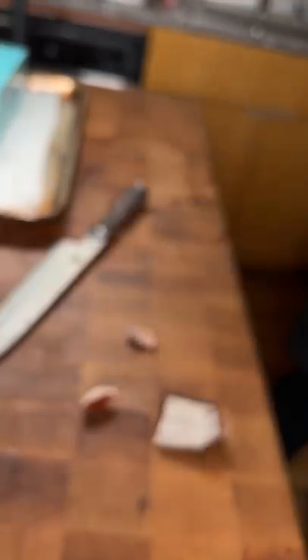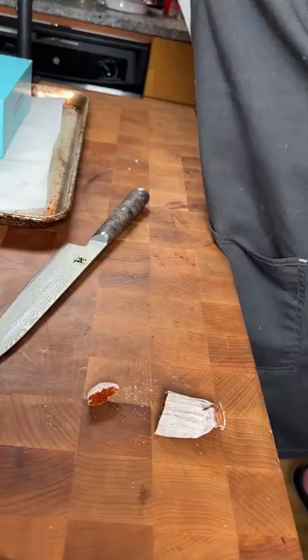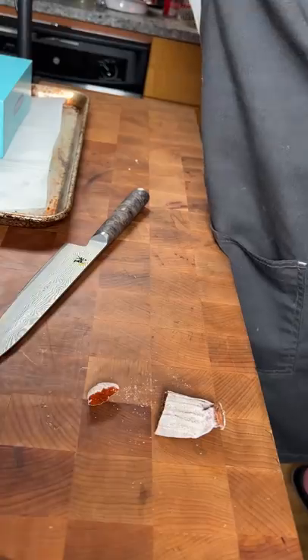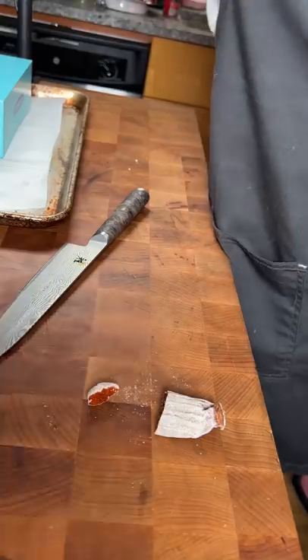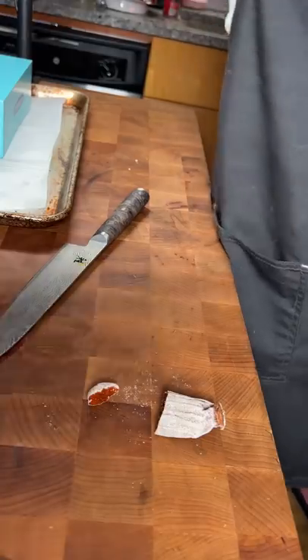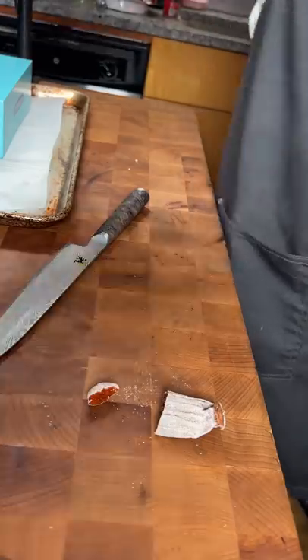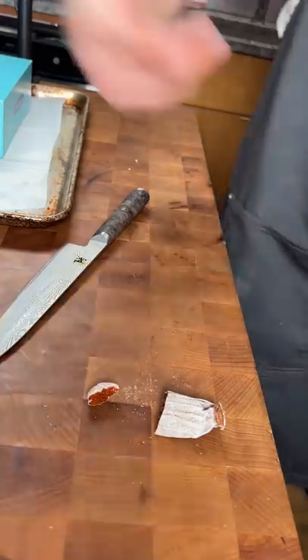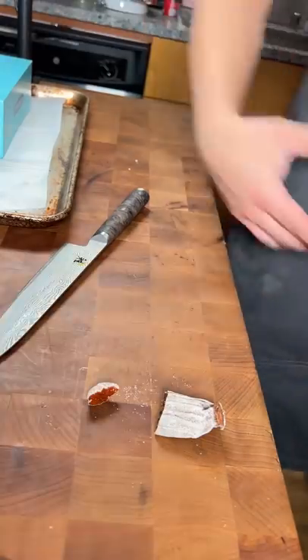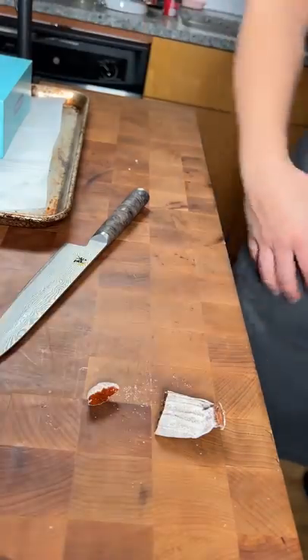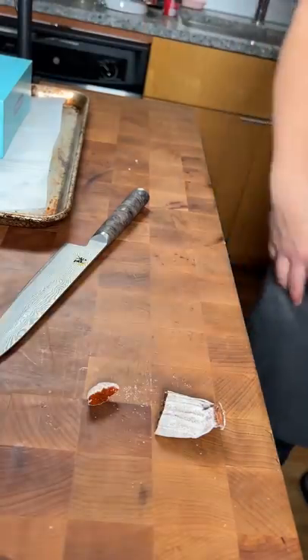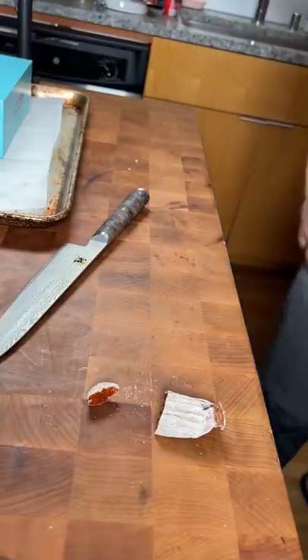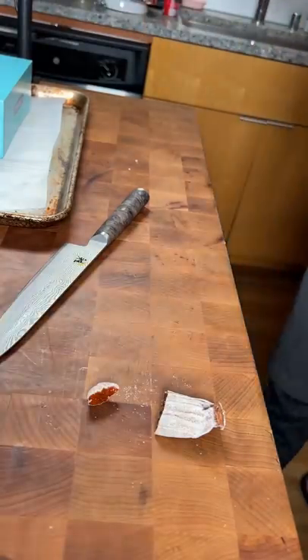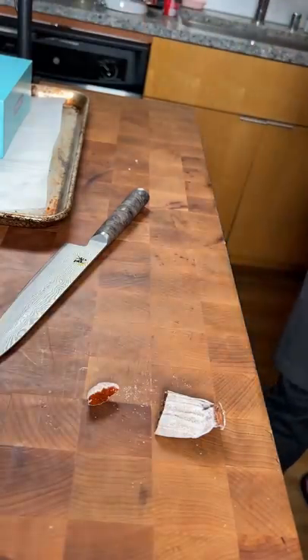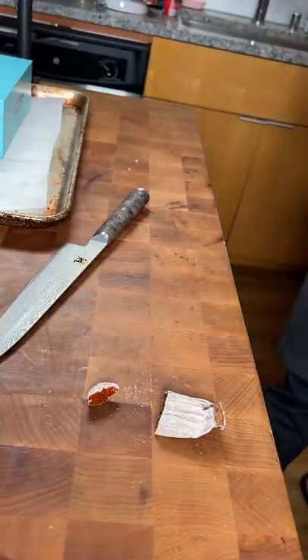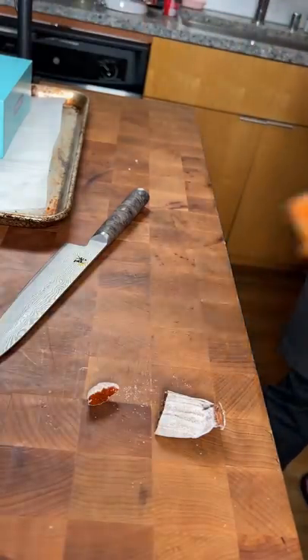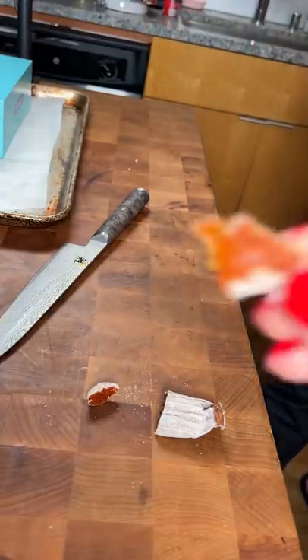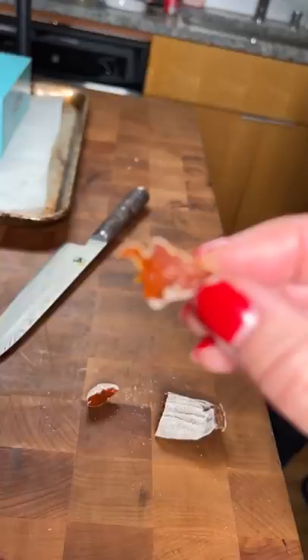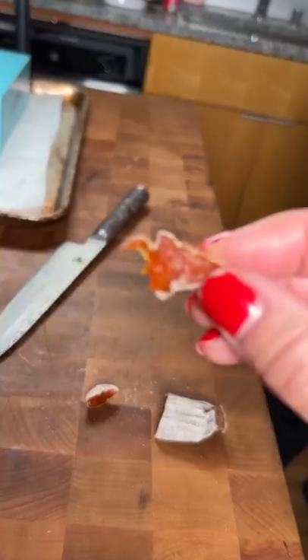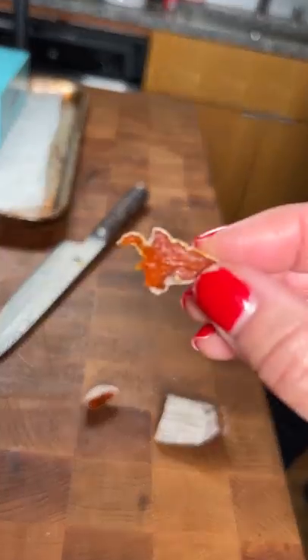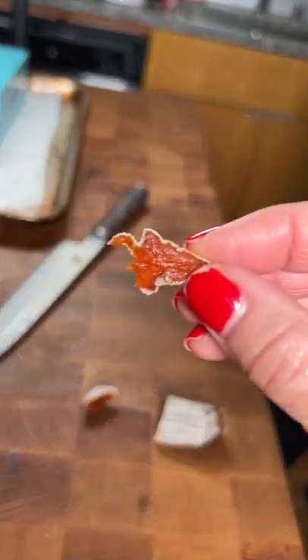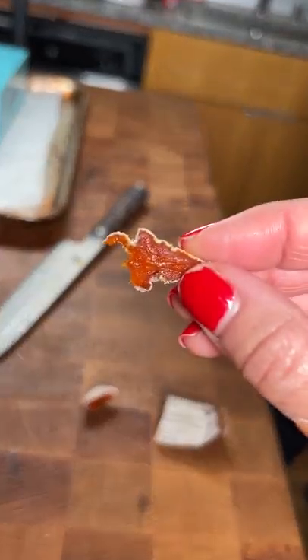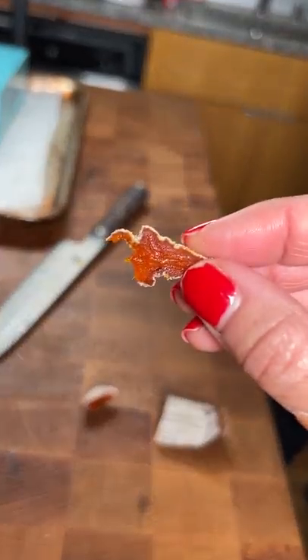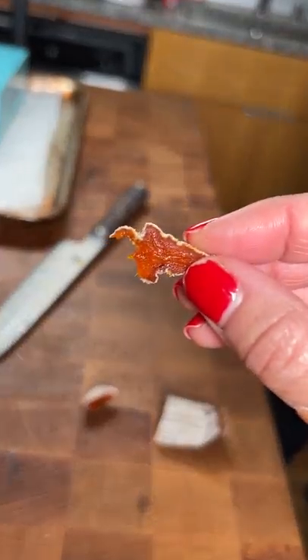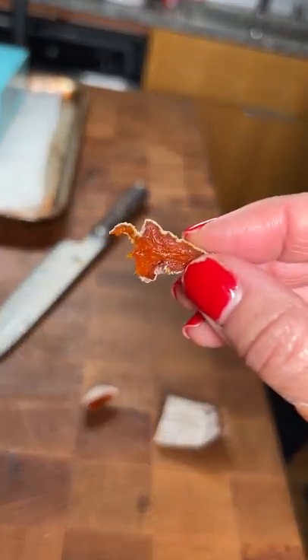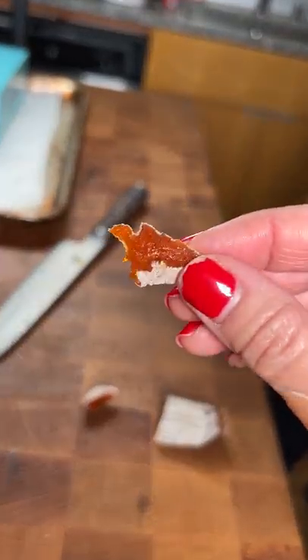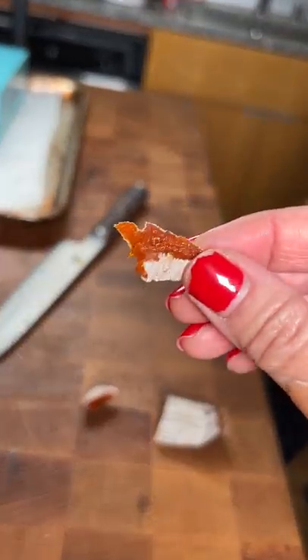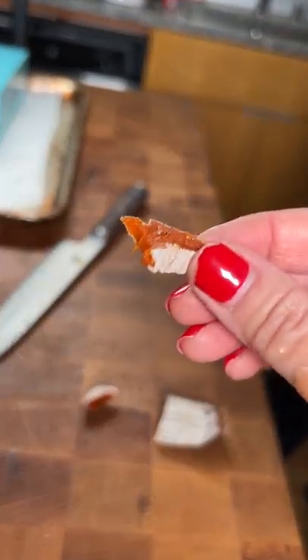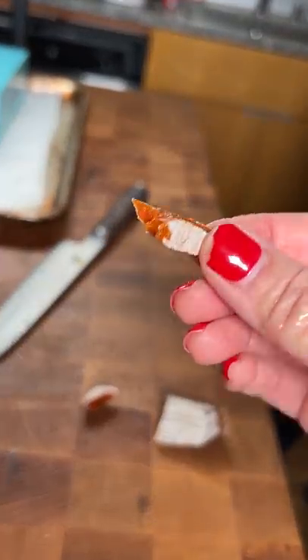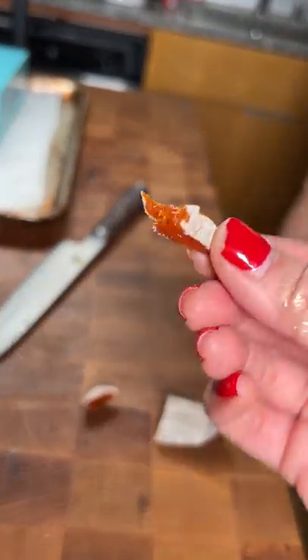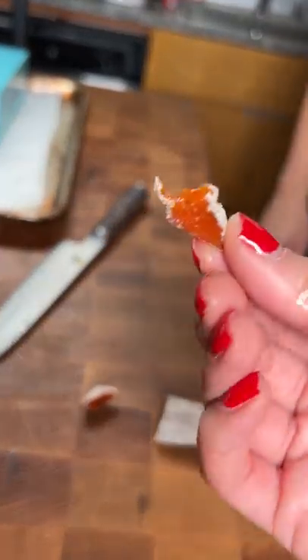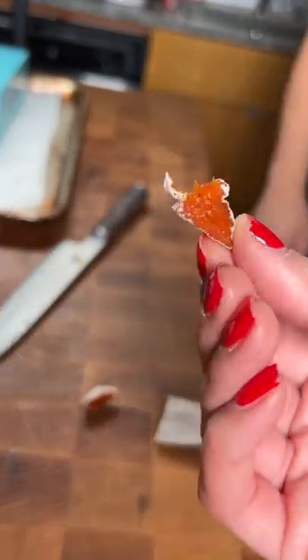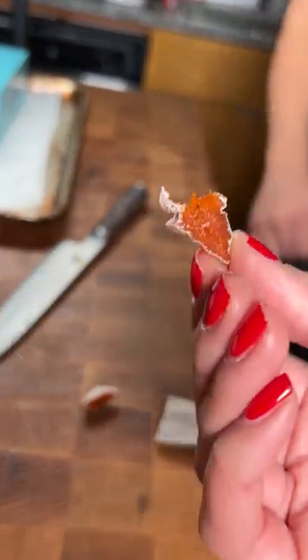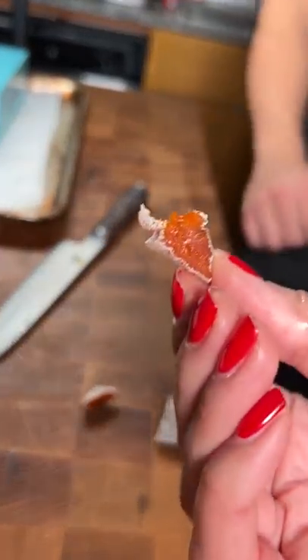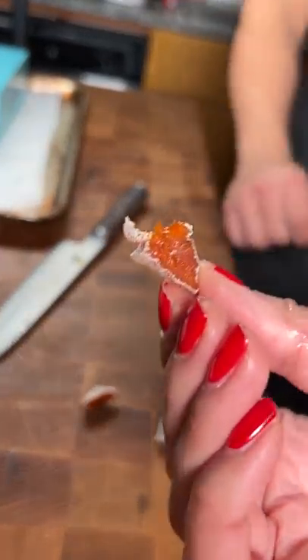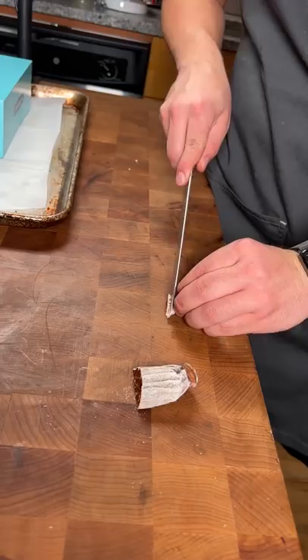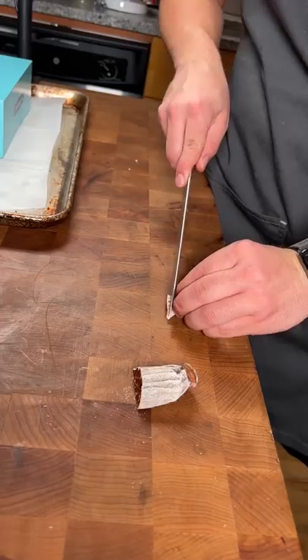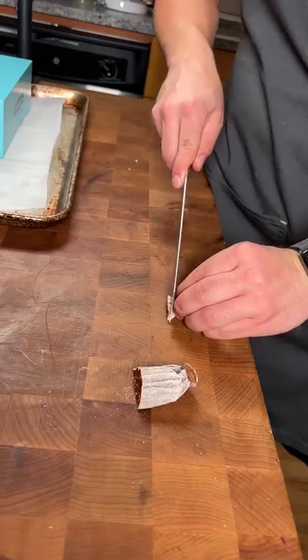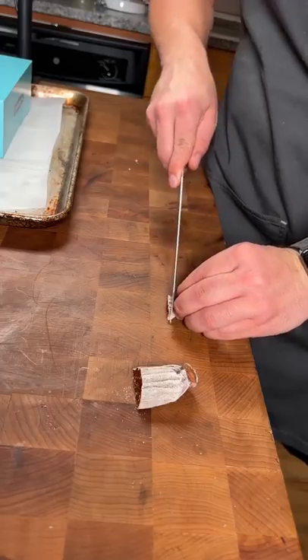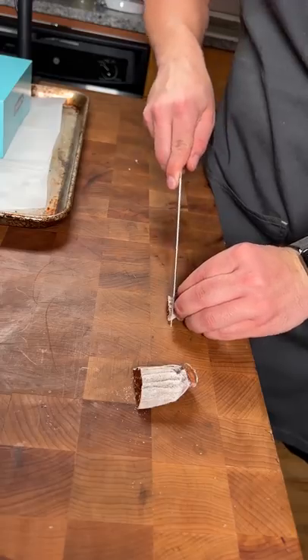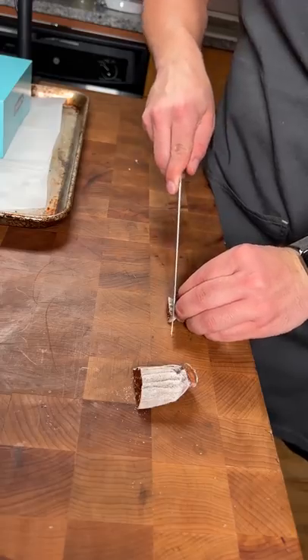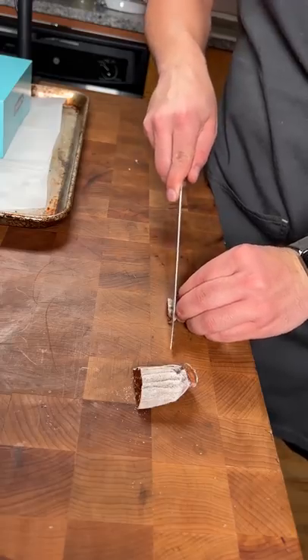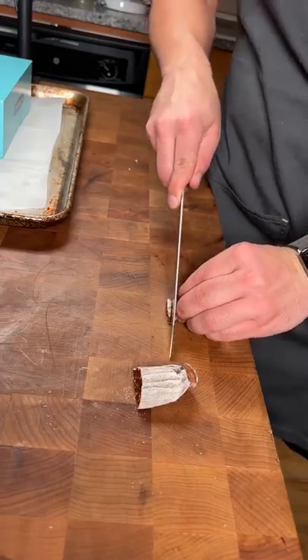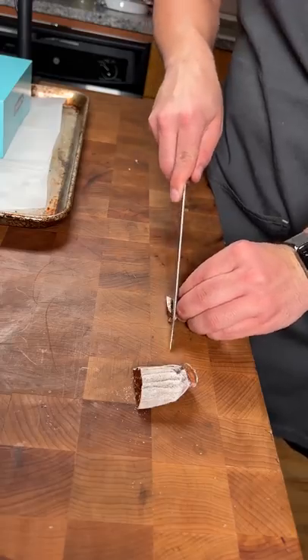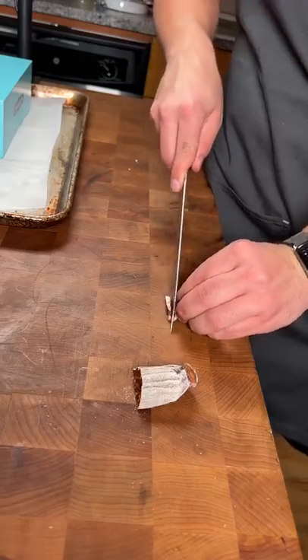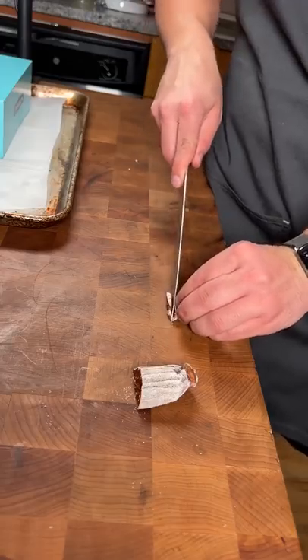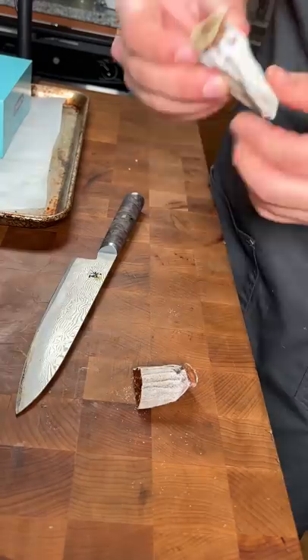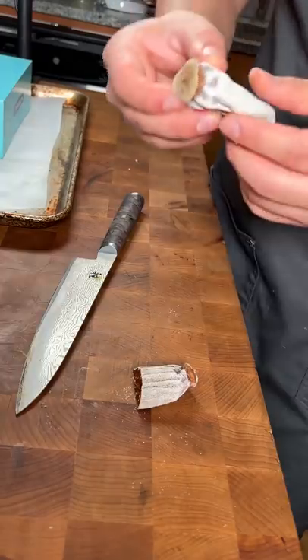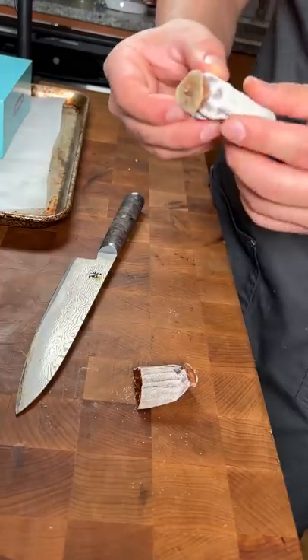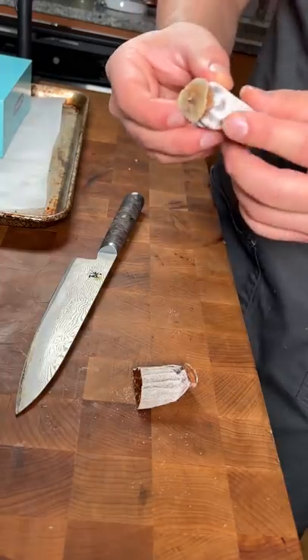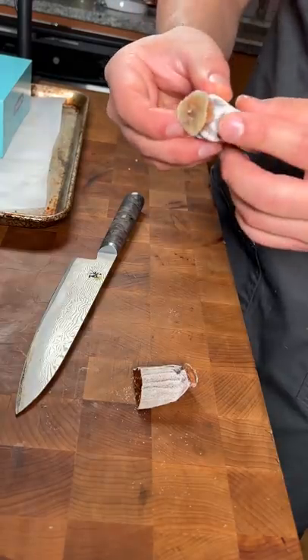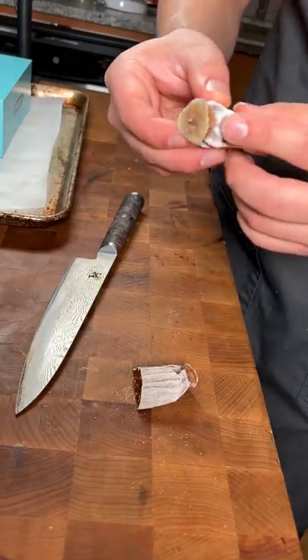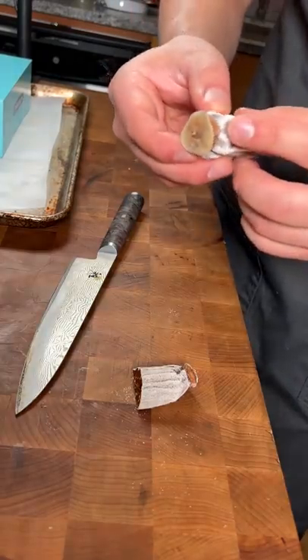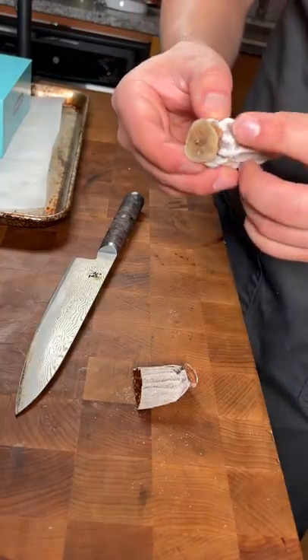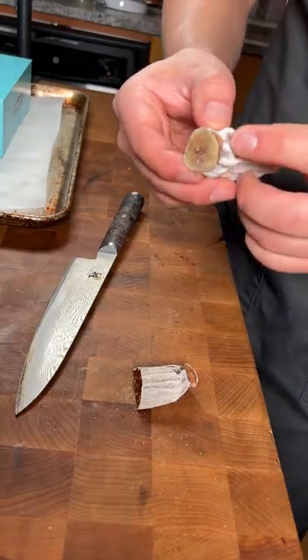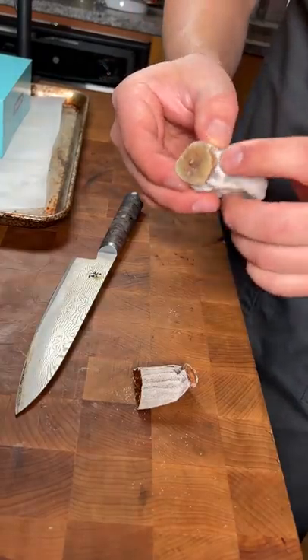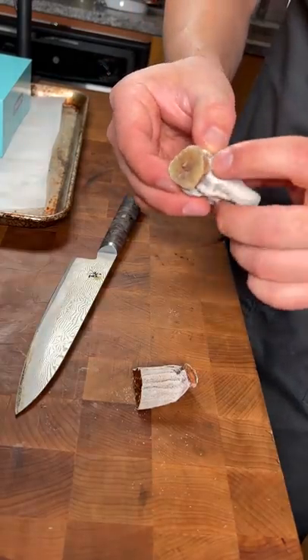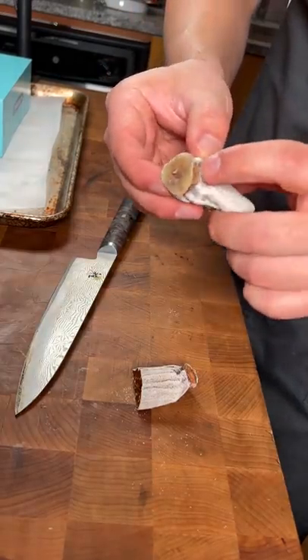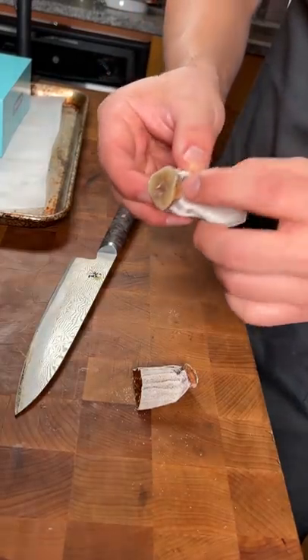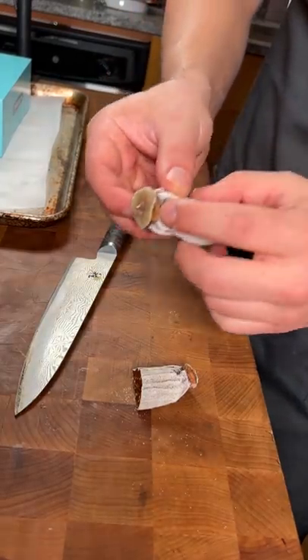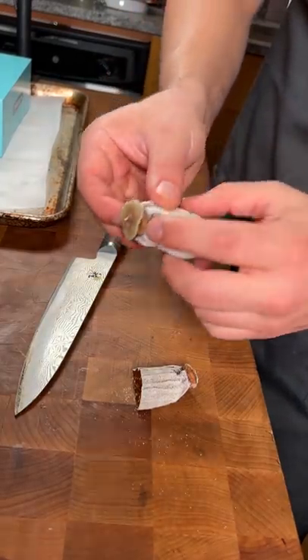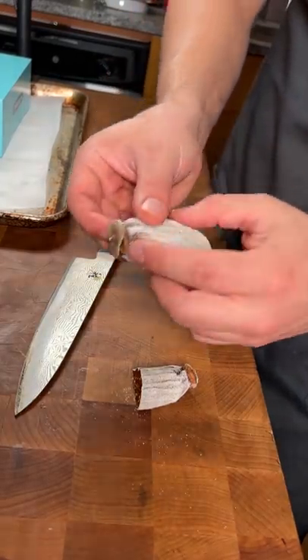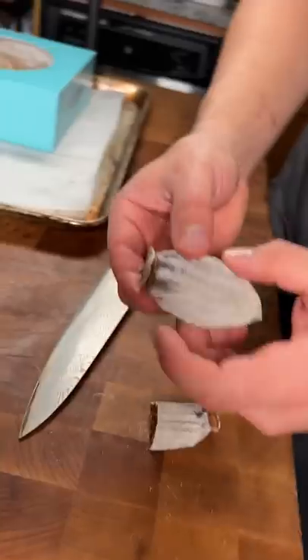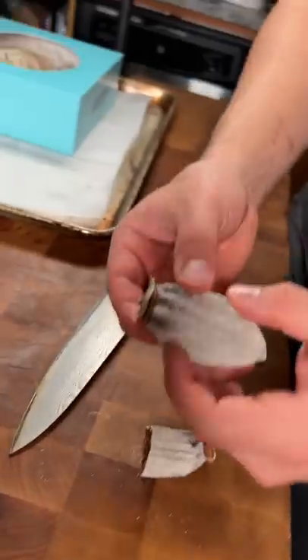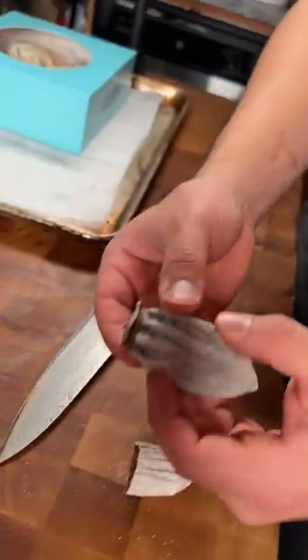You ever had these? Yeah, a dried one. It's like candy, it's really good. You can see where the string was tied around there.